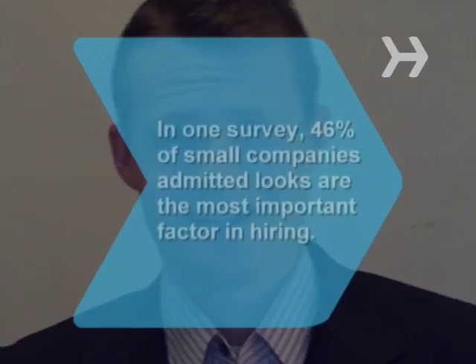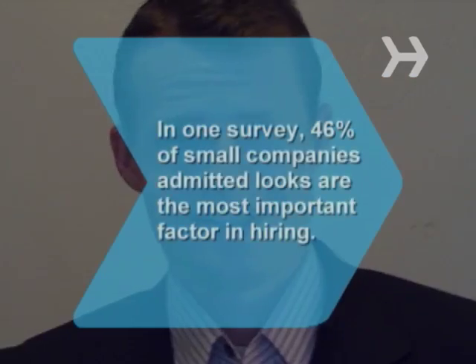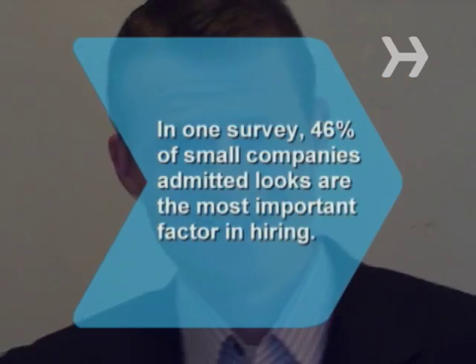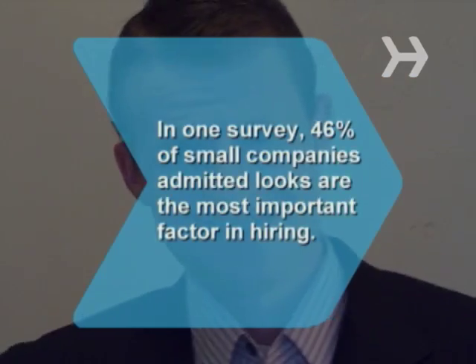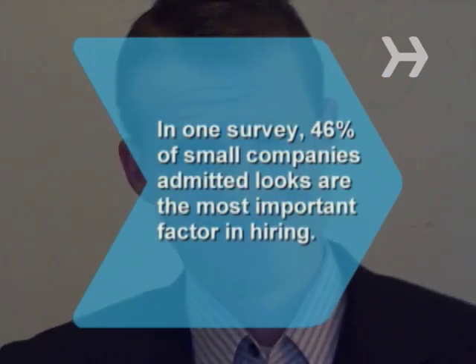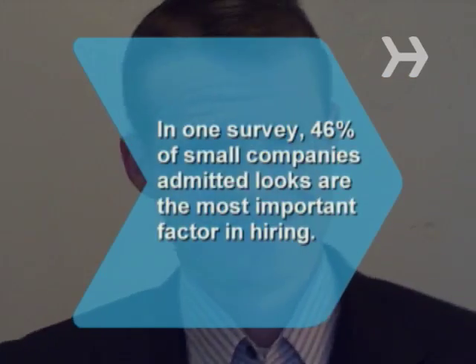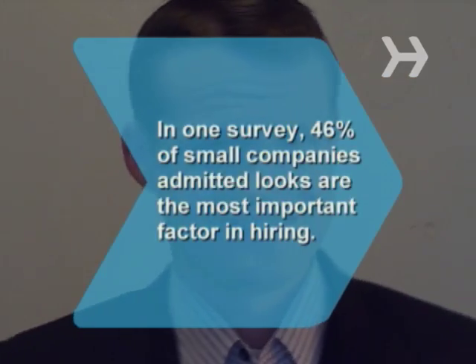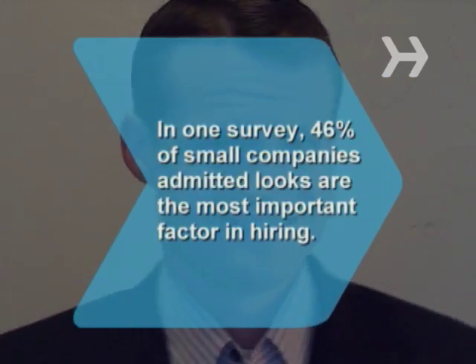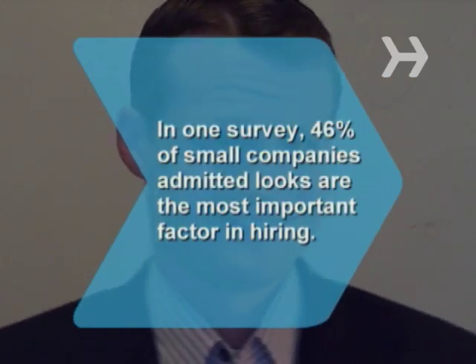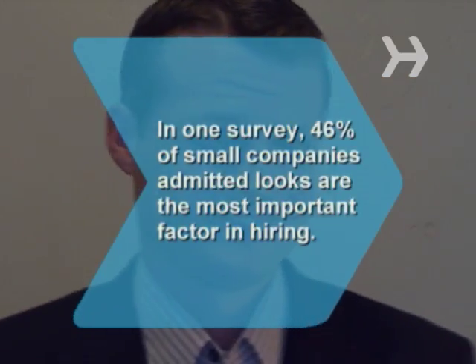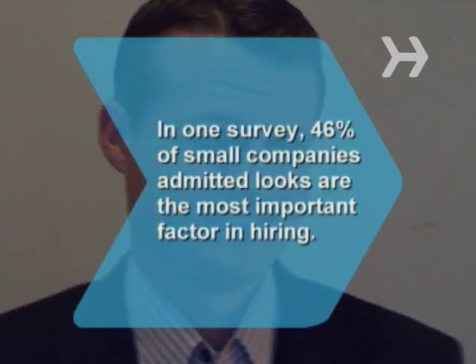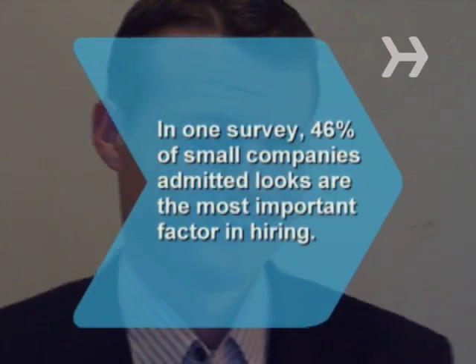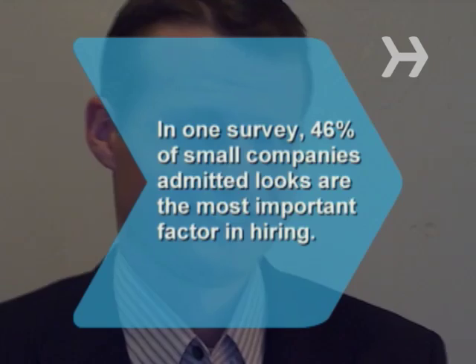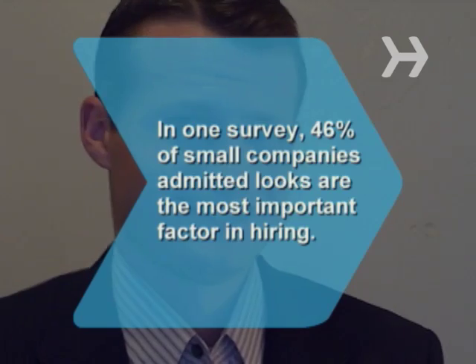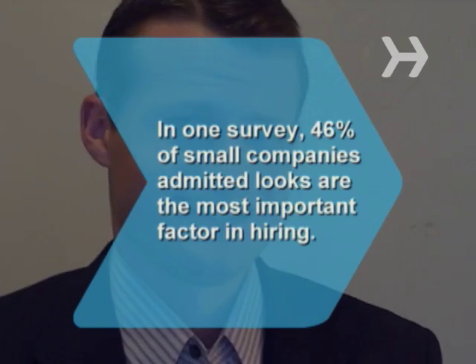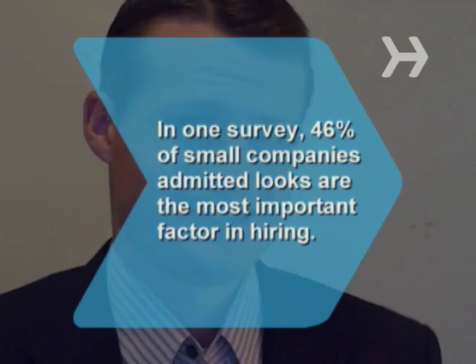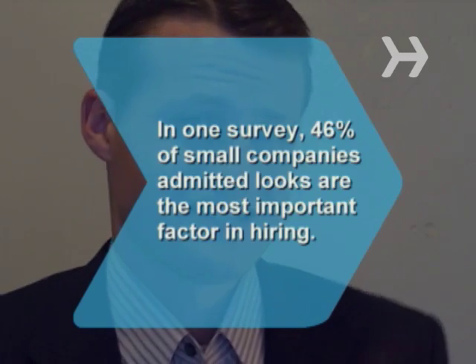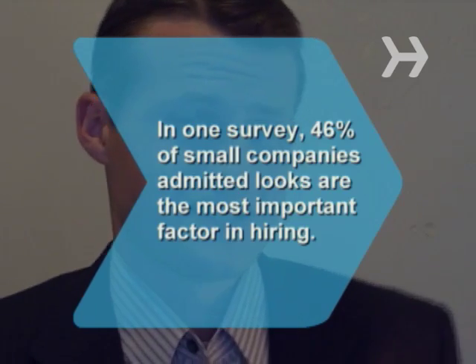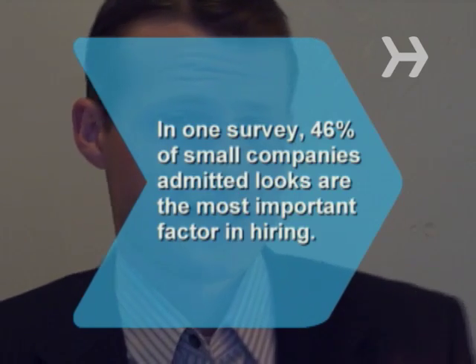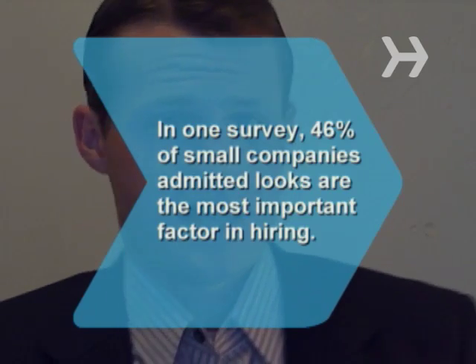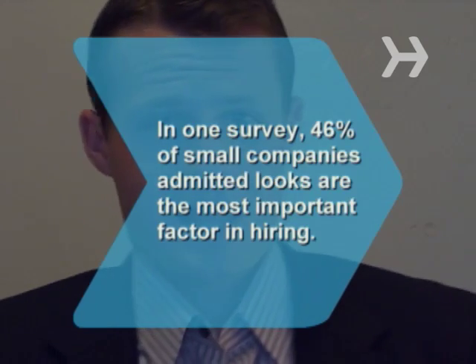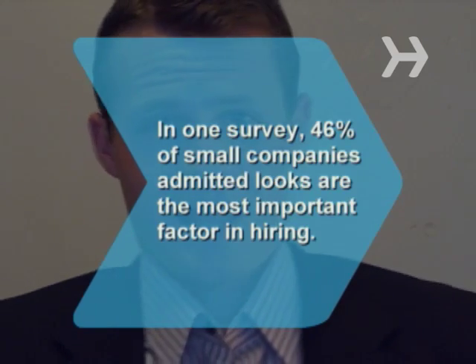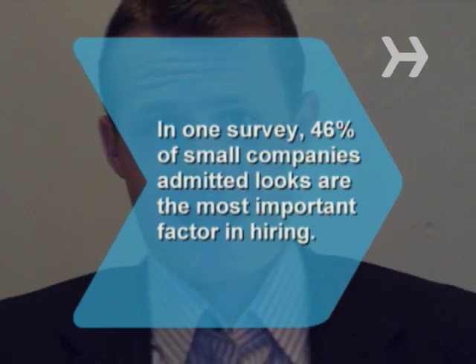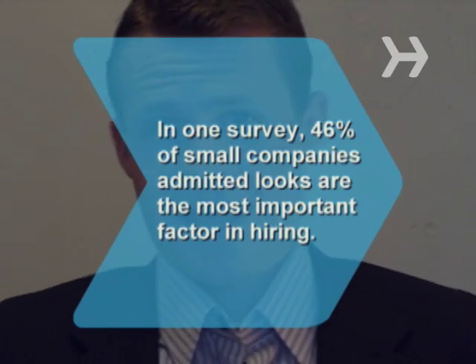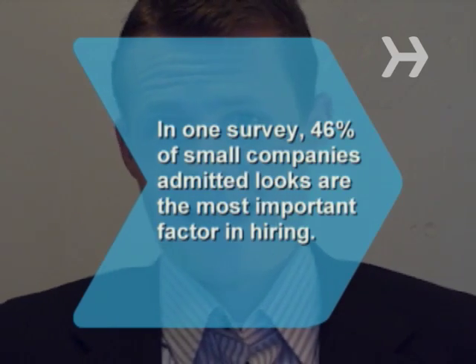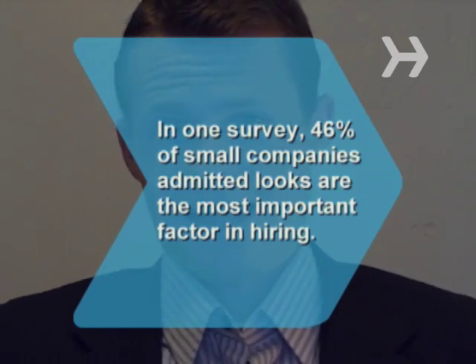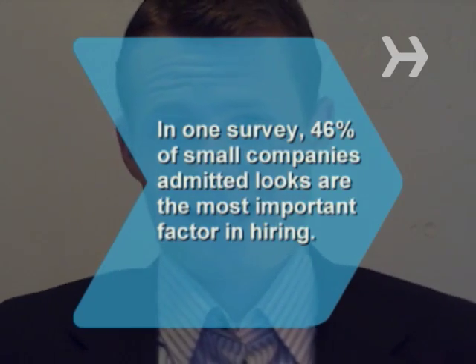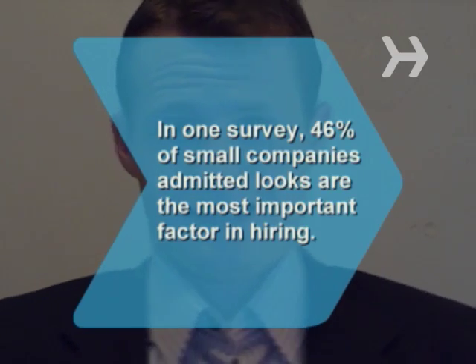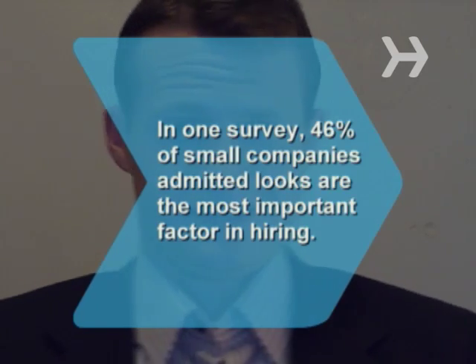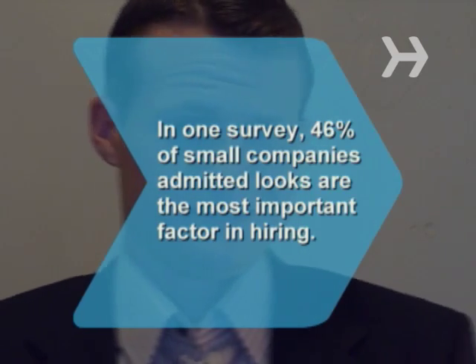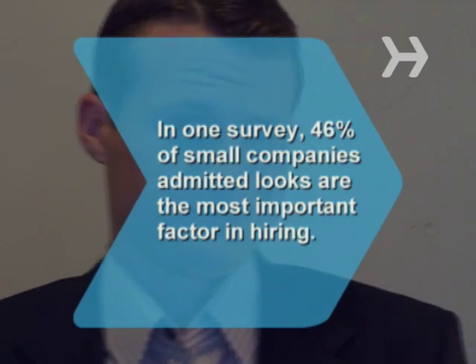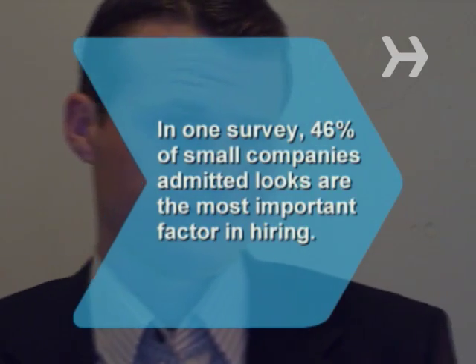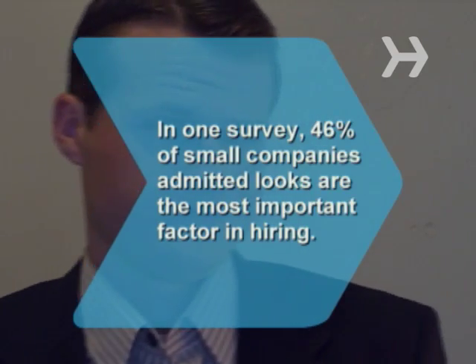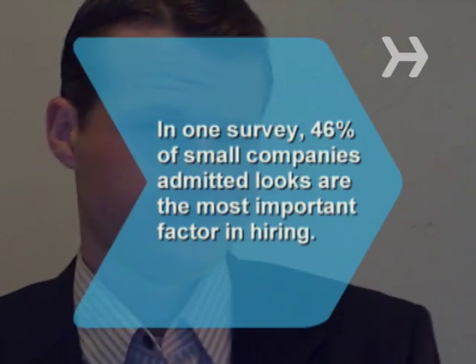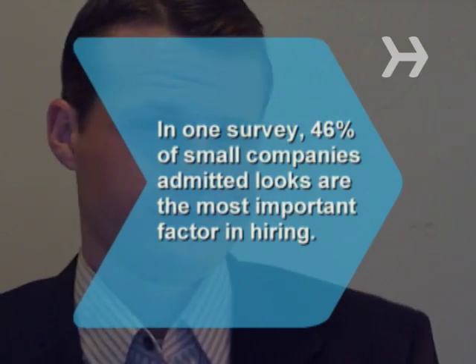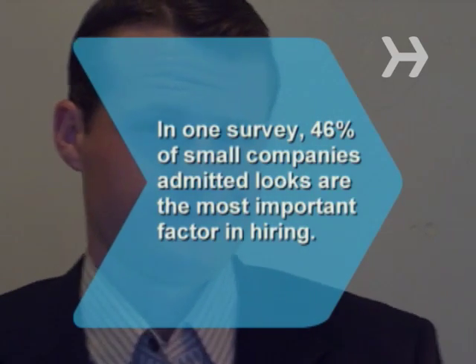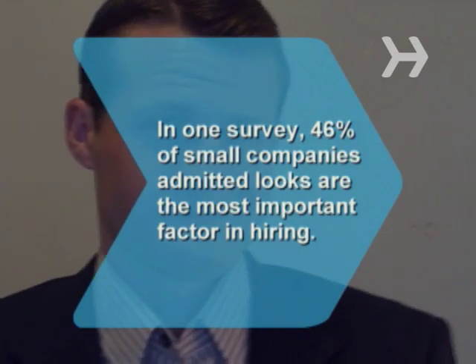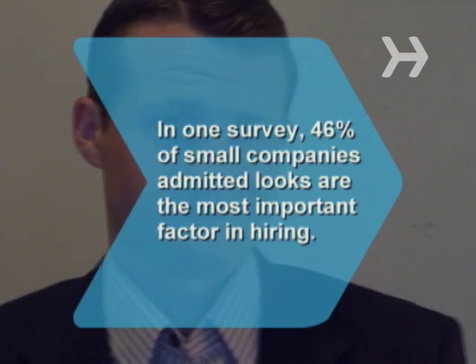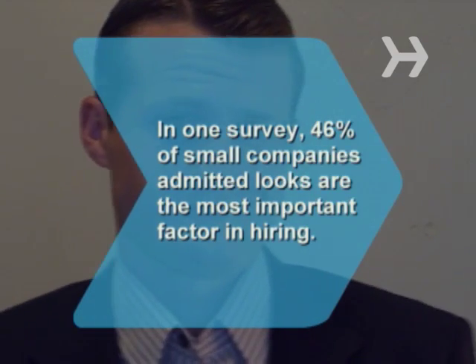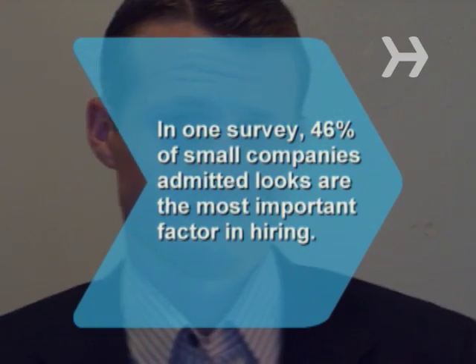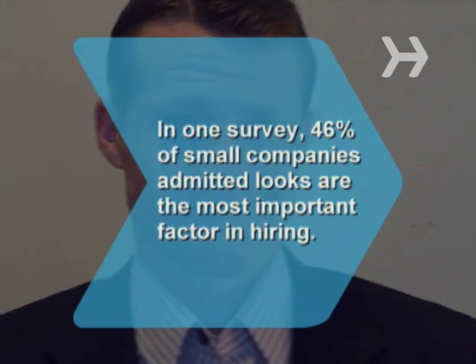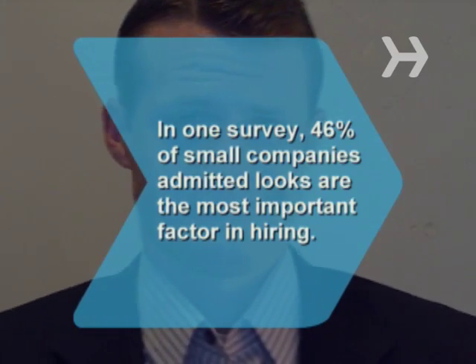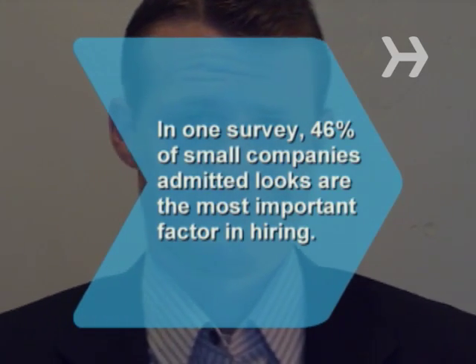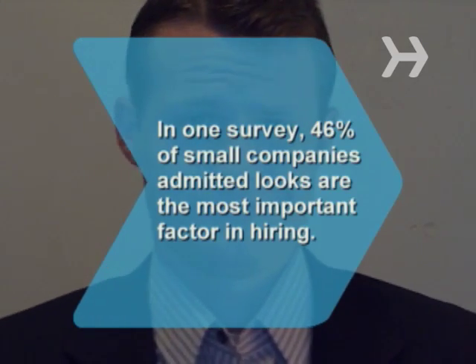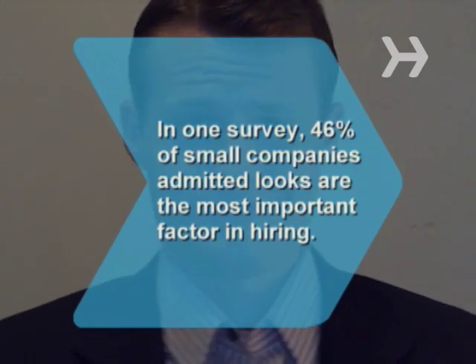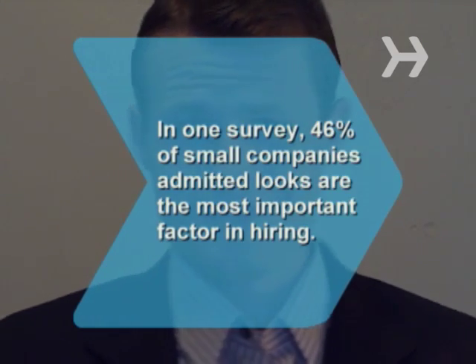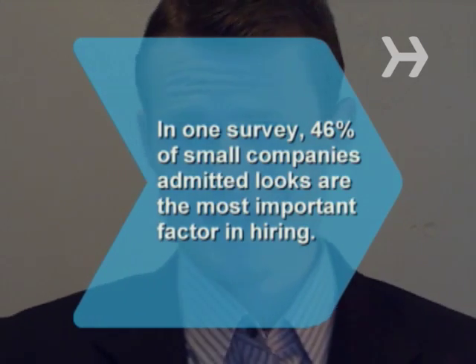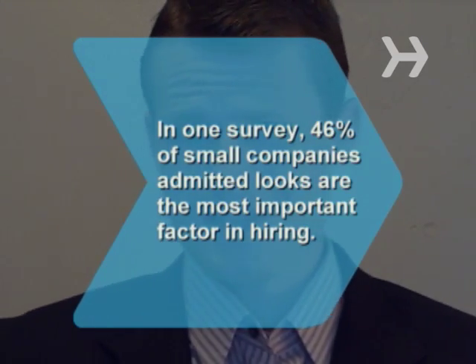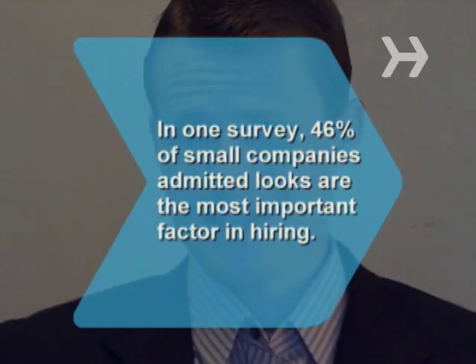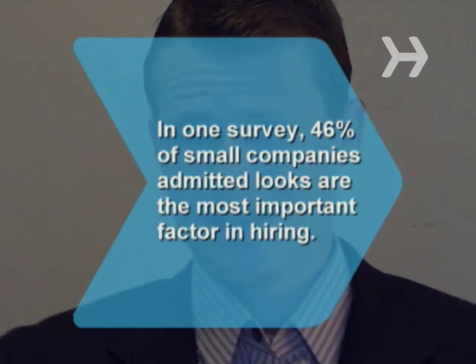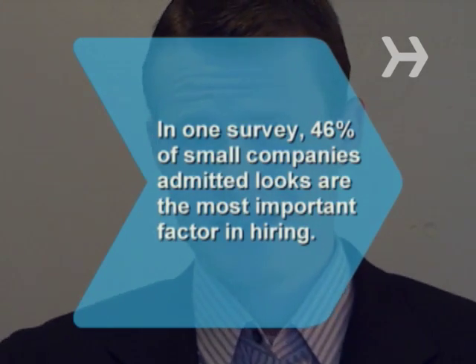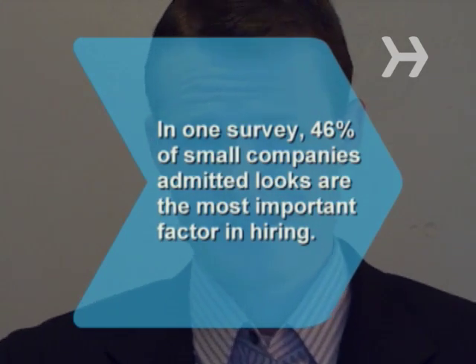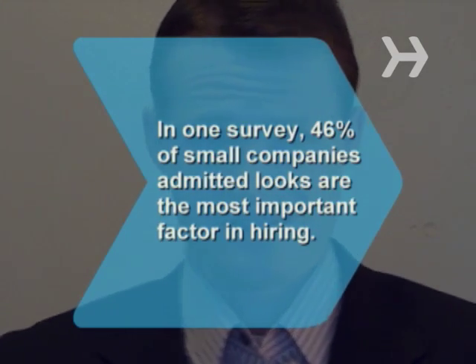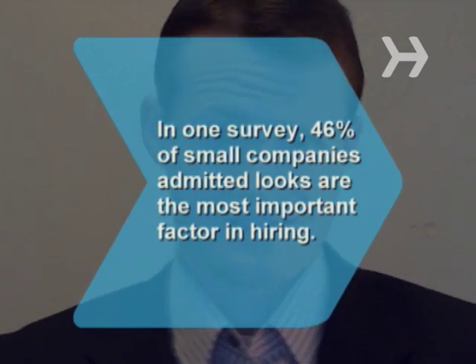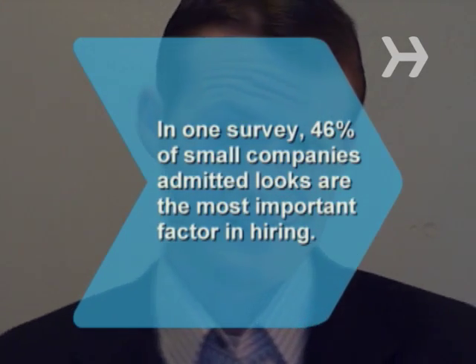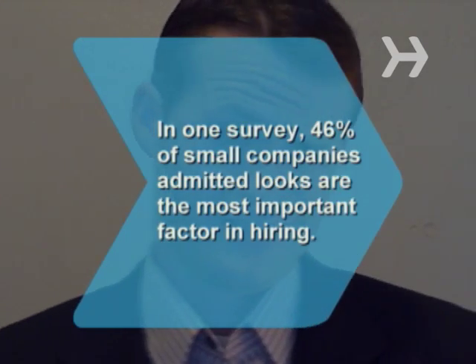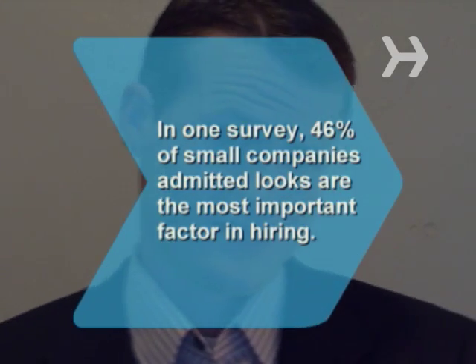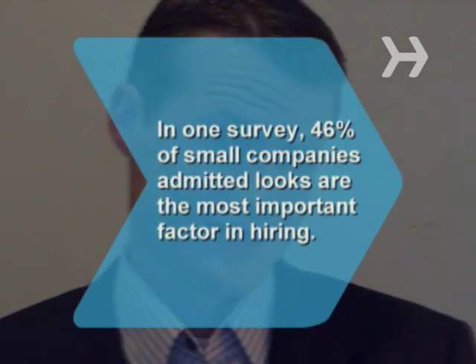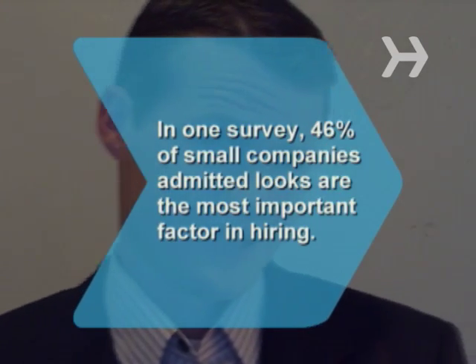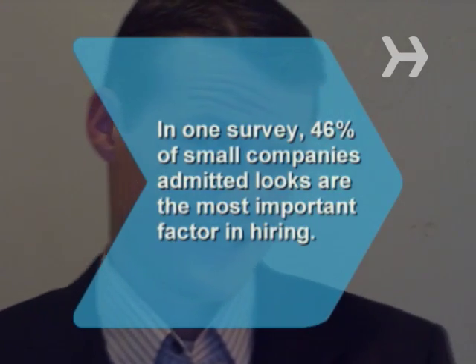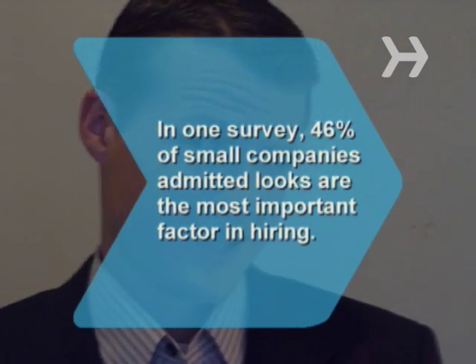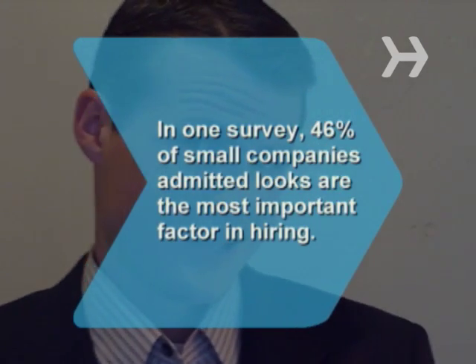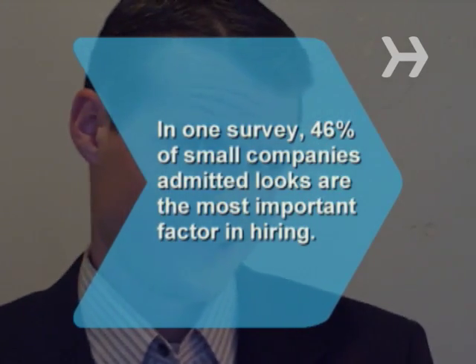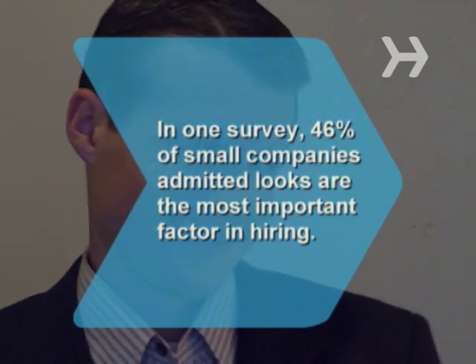Did you know? A survey reported that 46% of small companies admitted that looks are sometimes the most important factor in hiring a candidate.